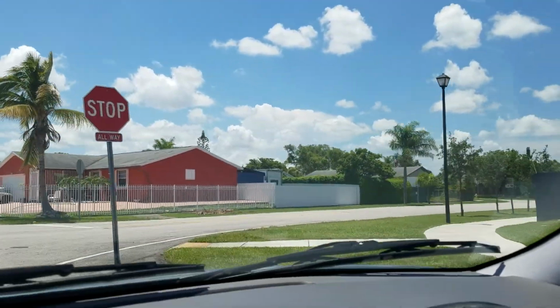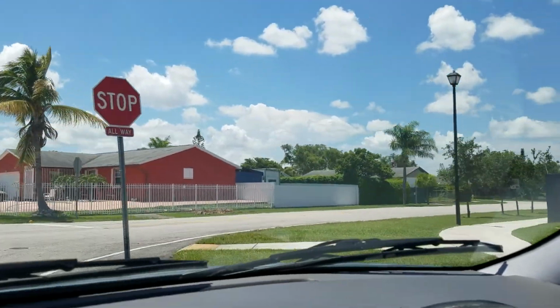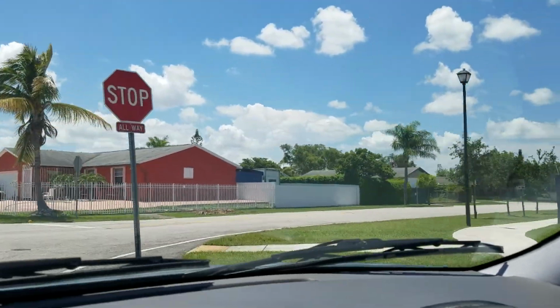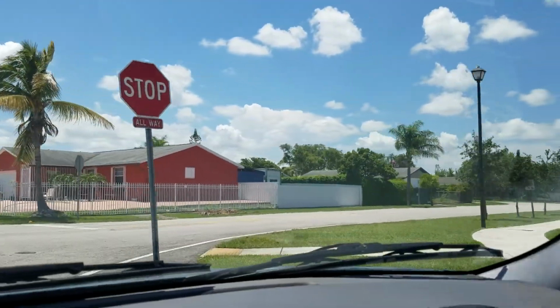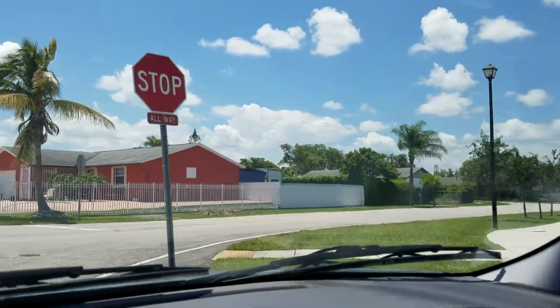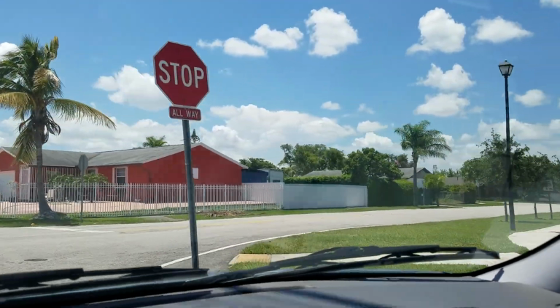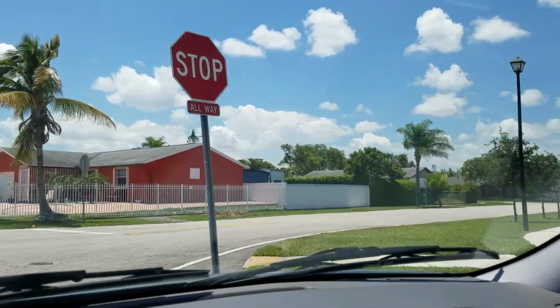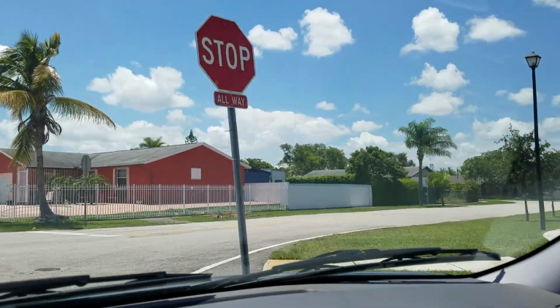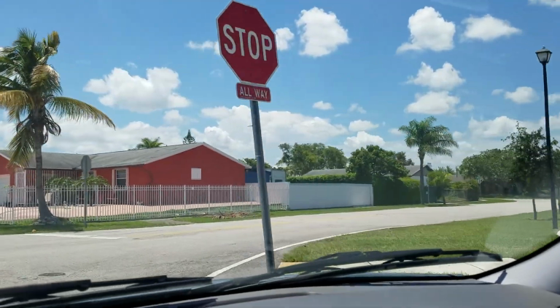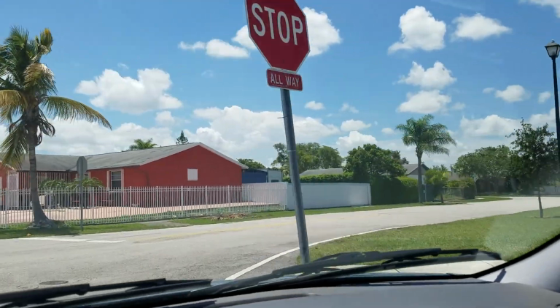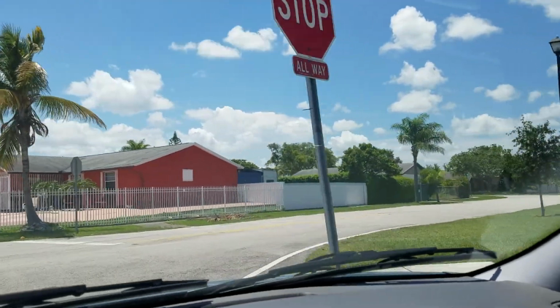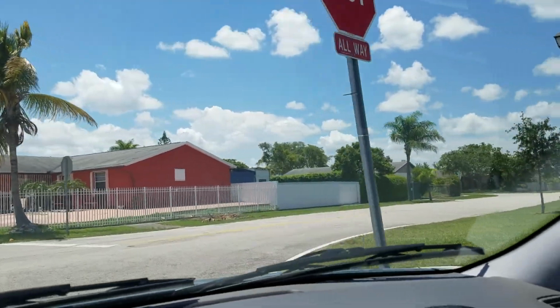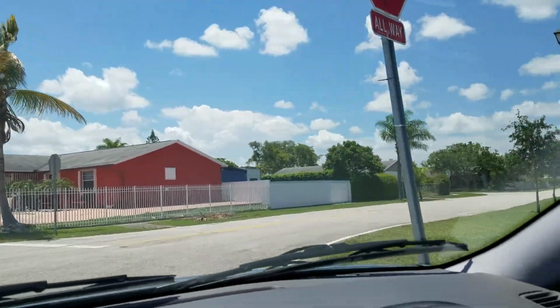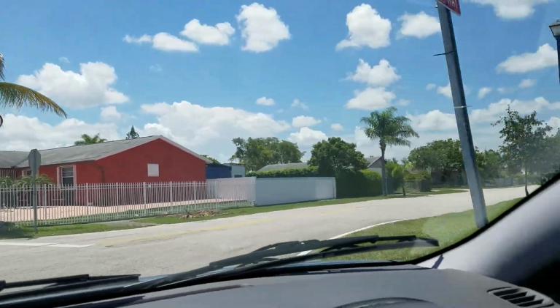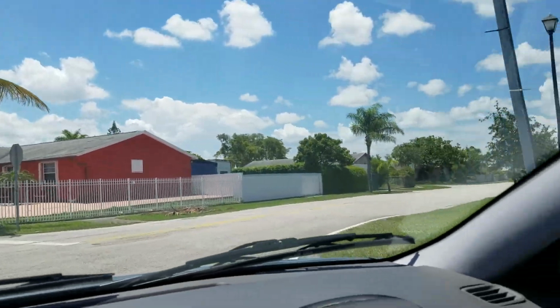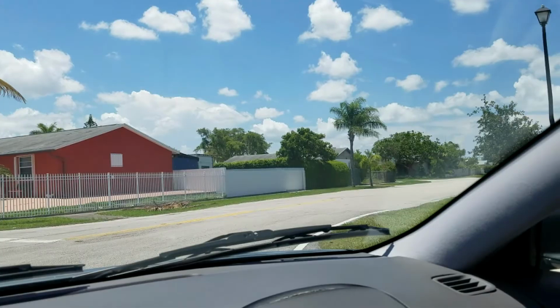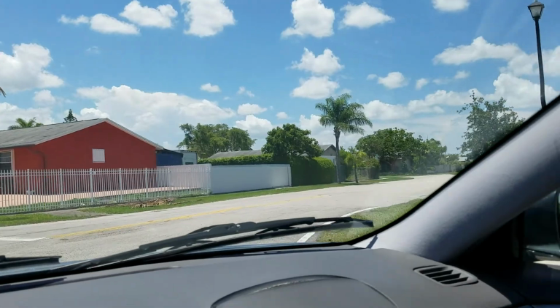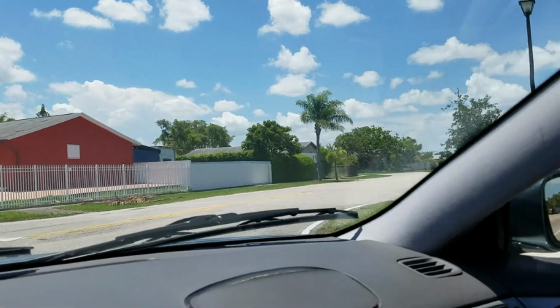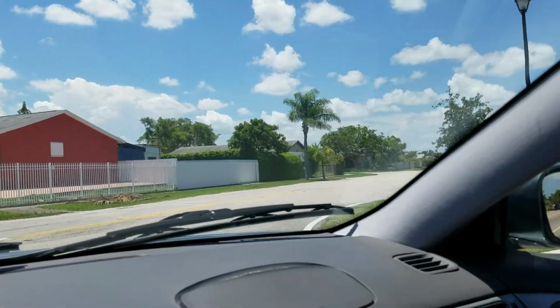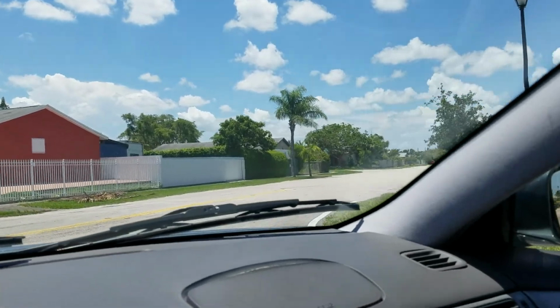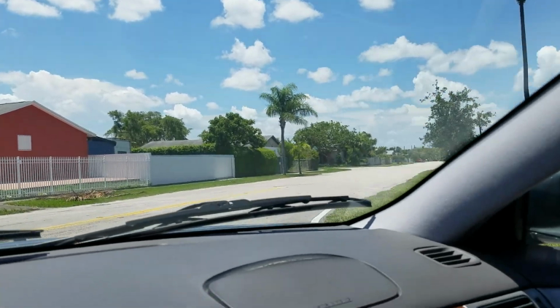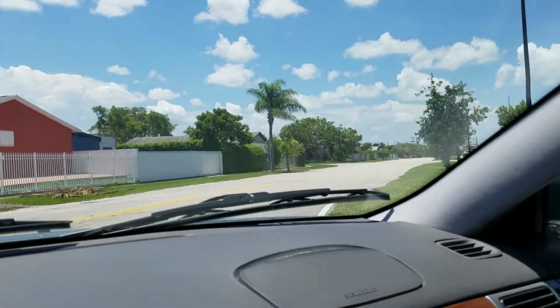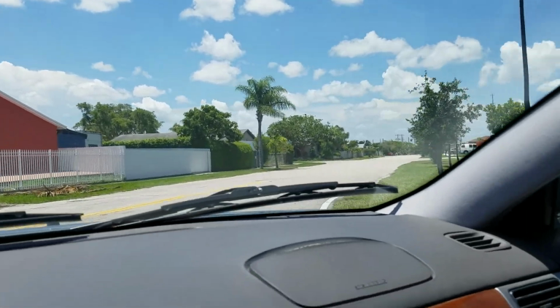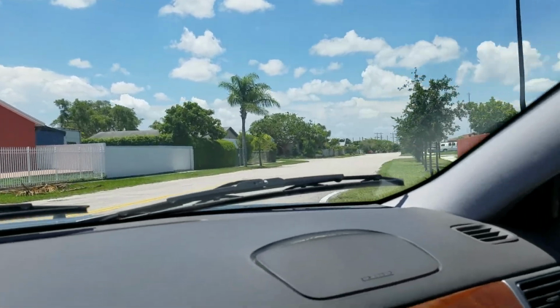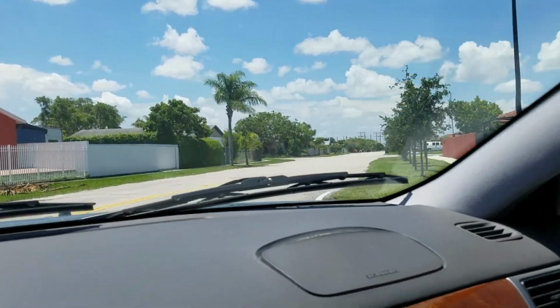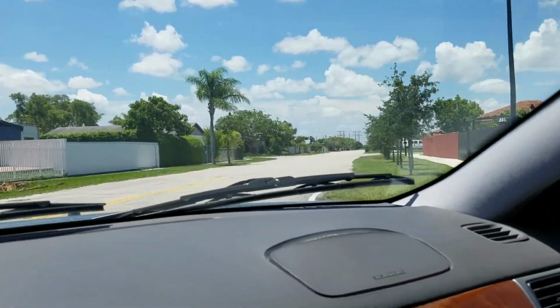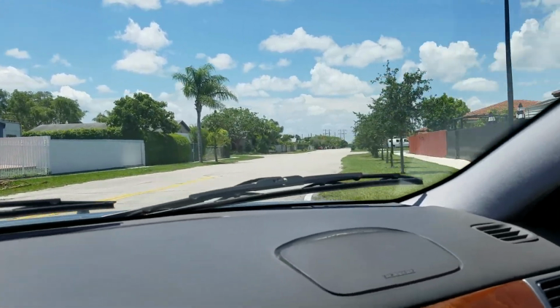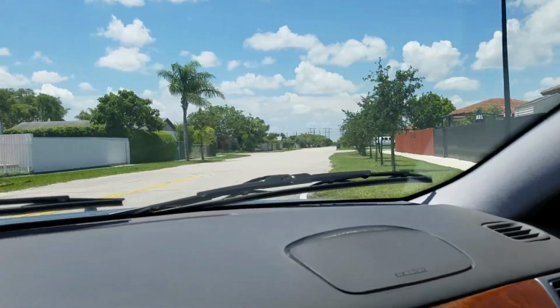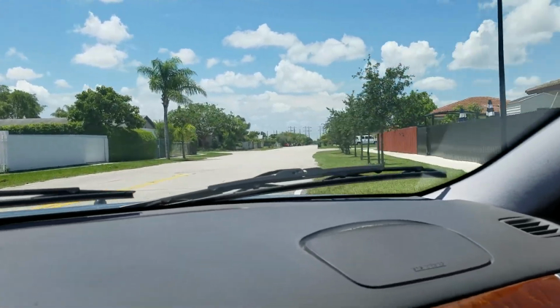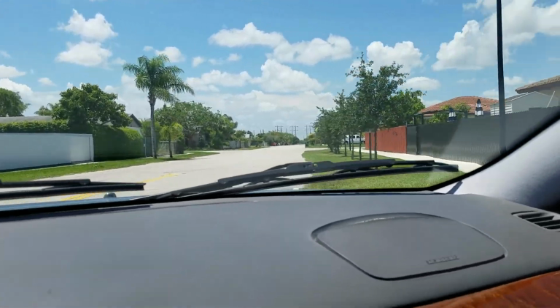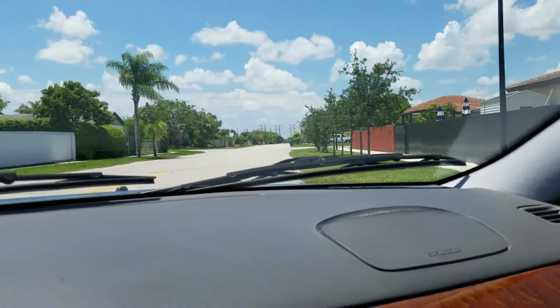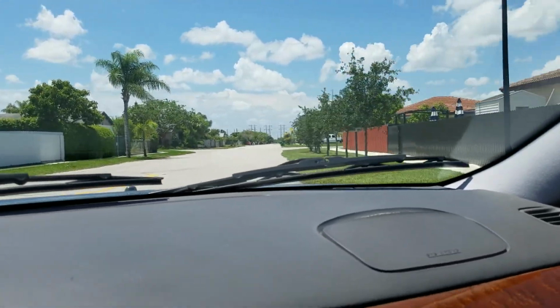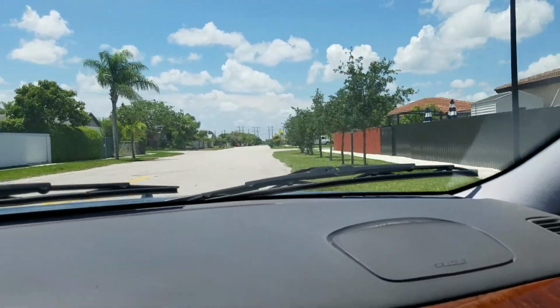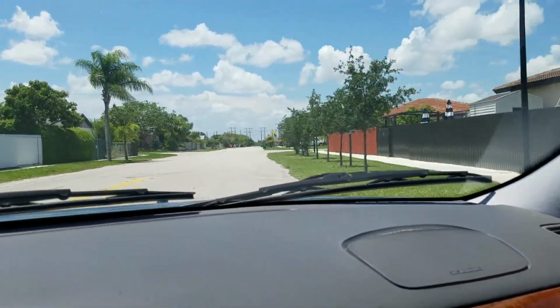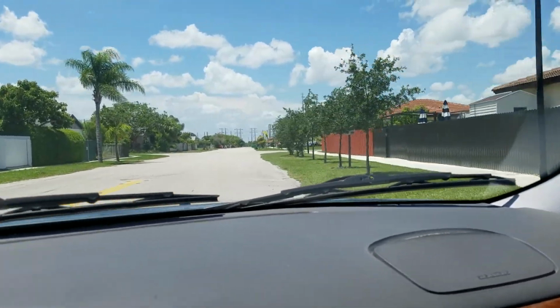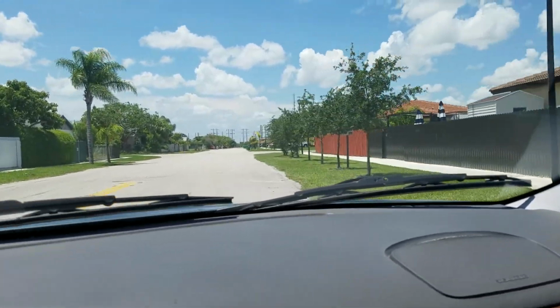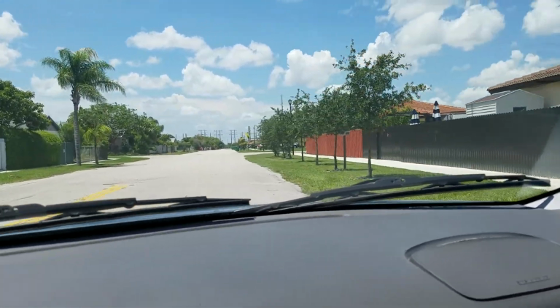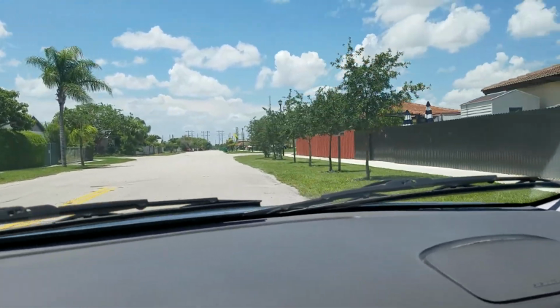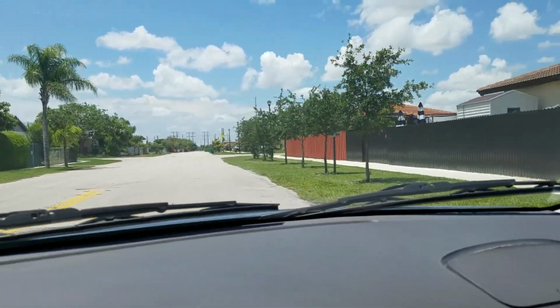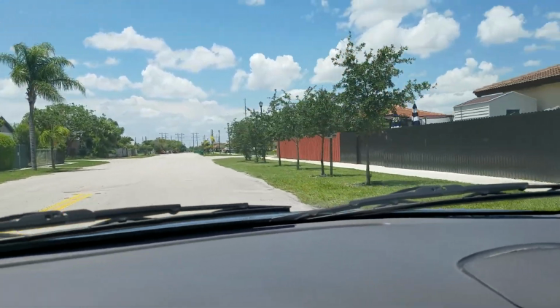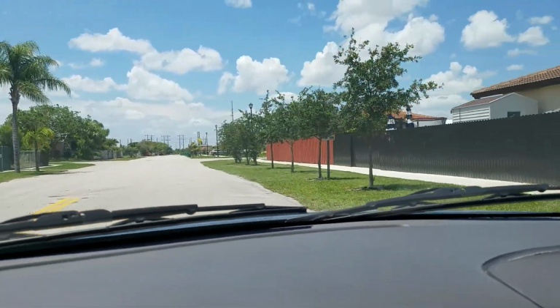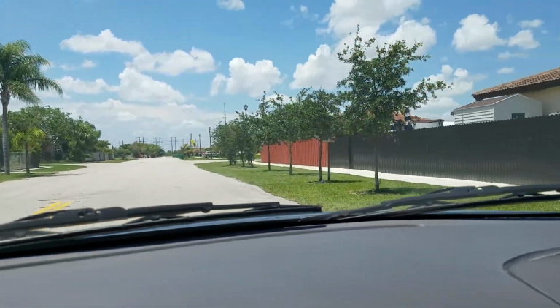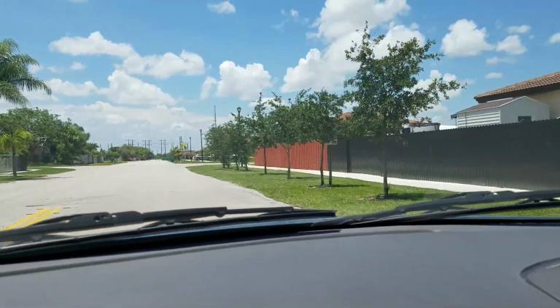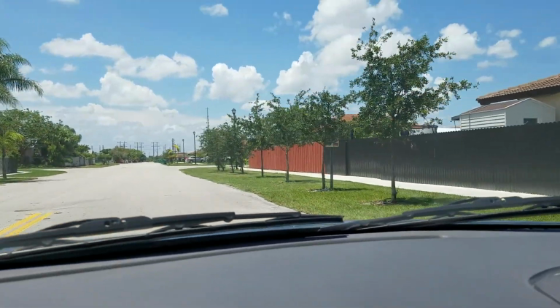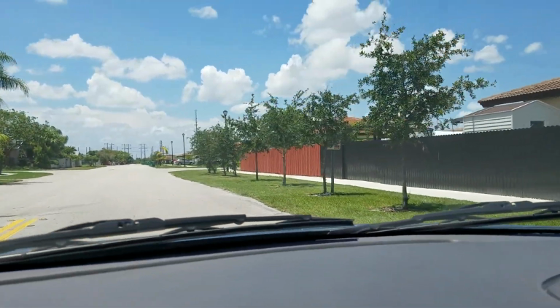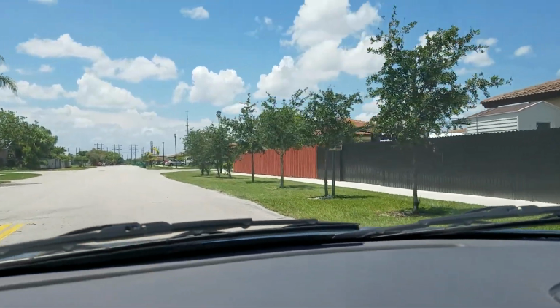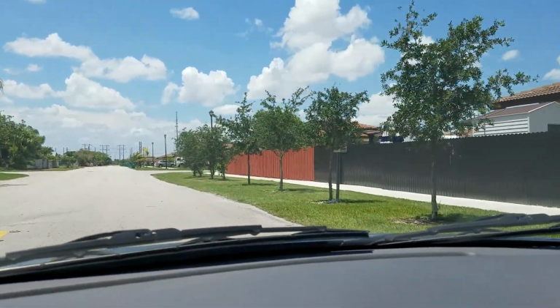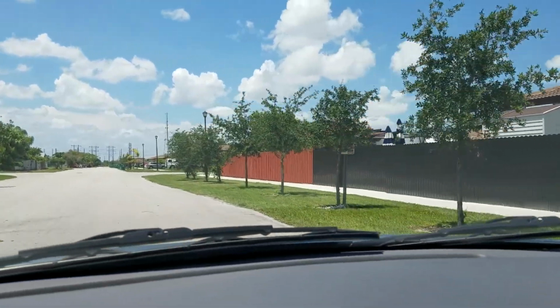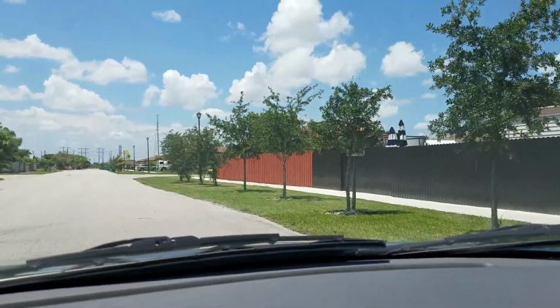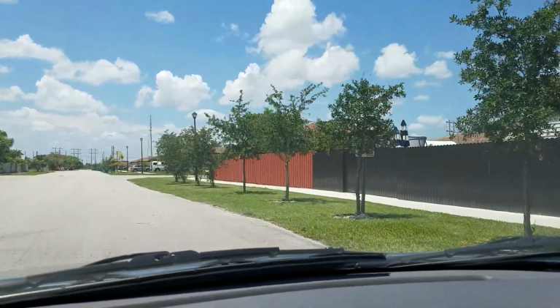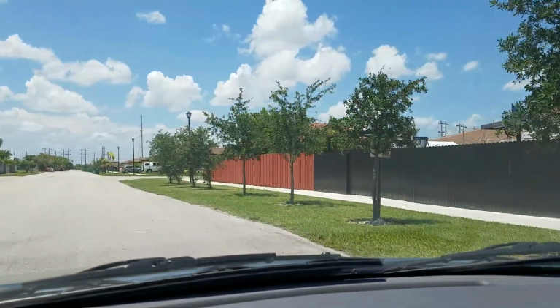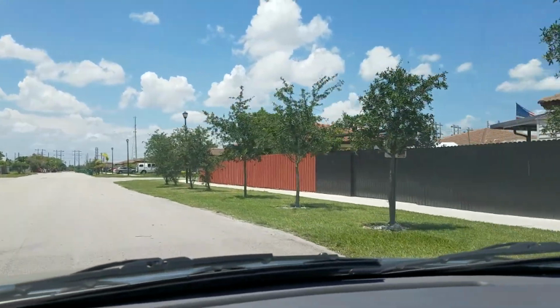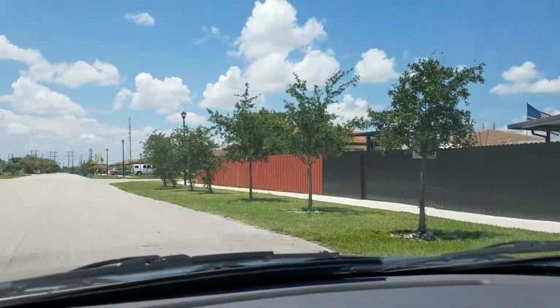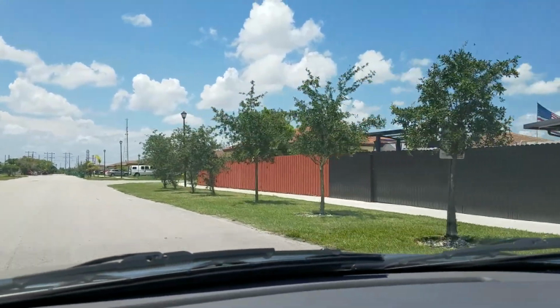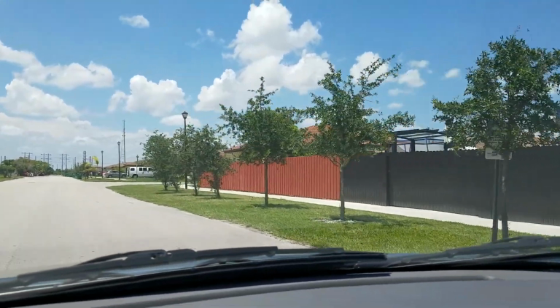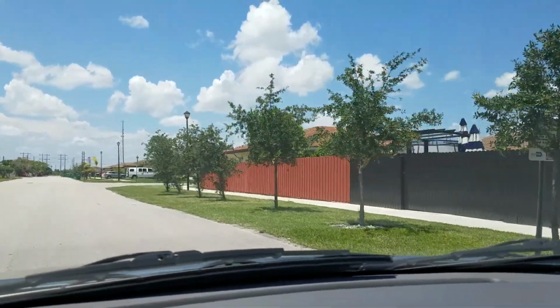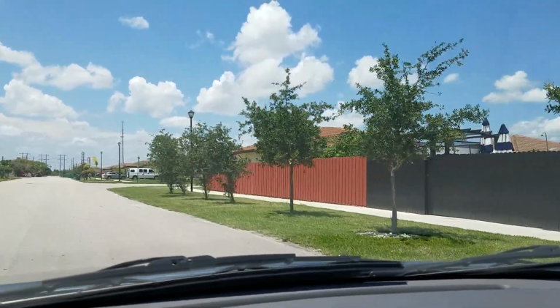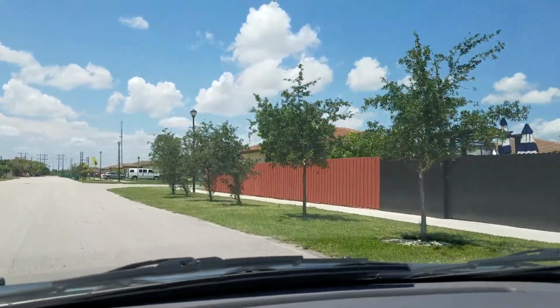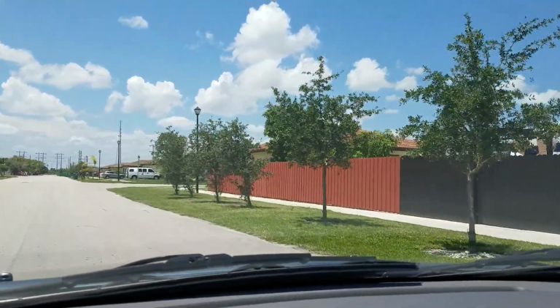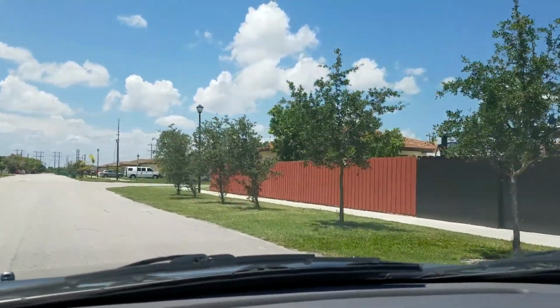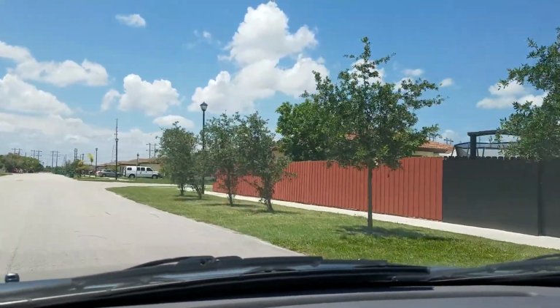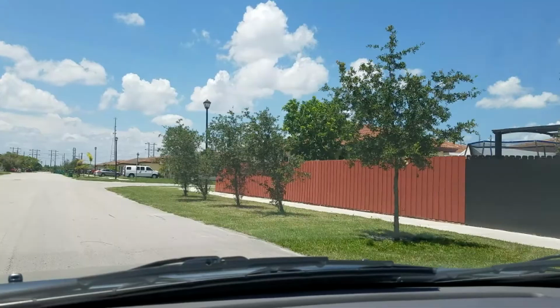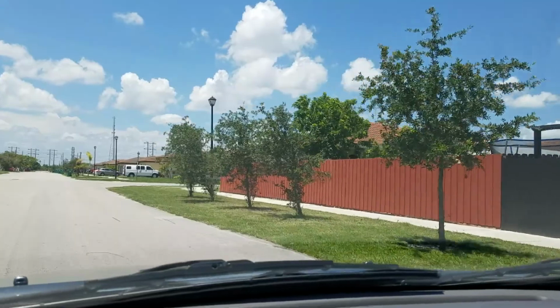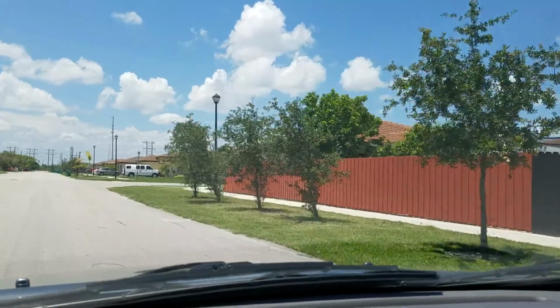This is a good neighborhood. By no means is this the hood. Look at the back of the house.